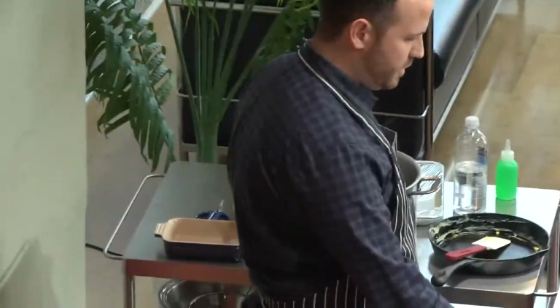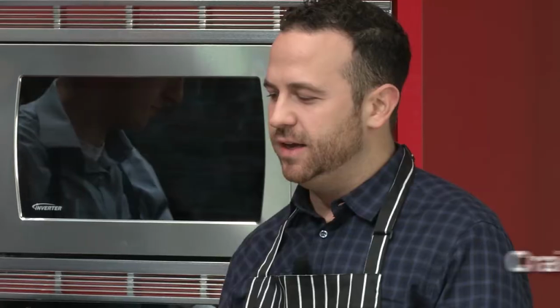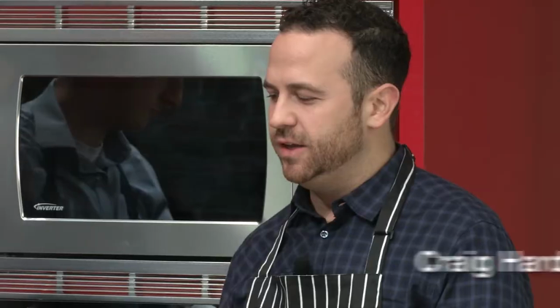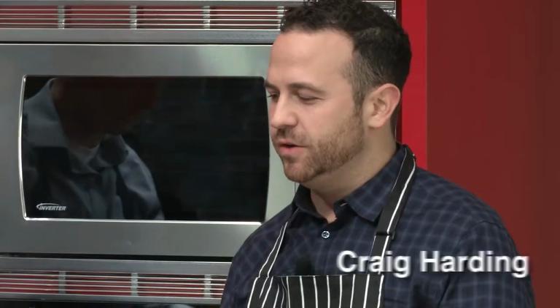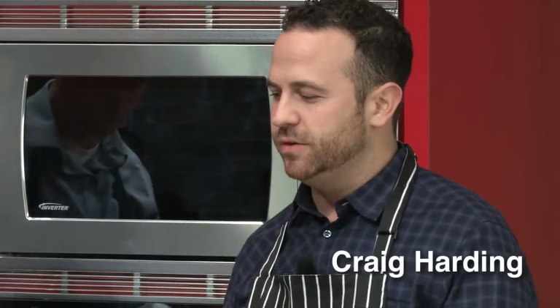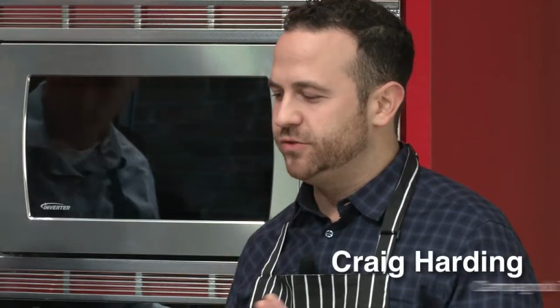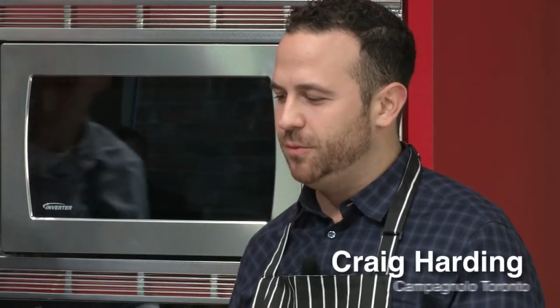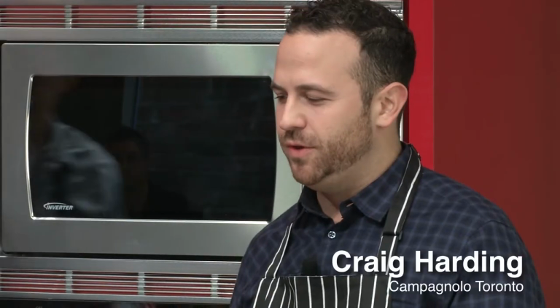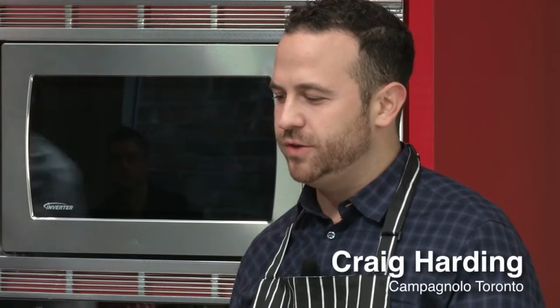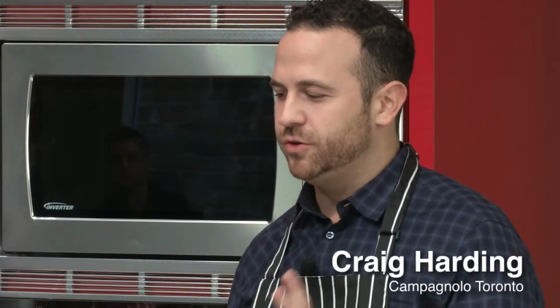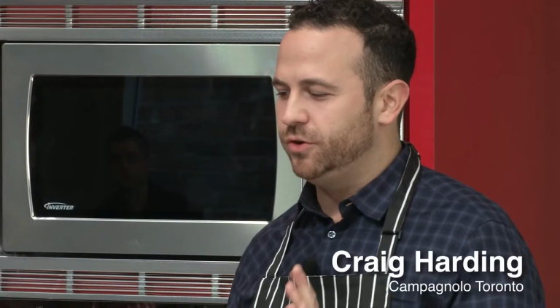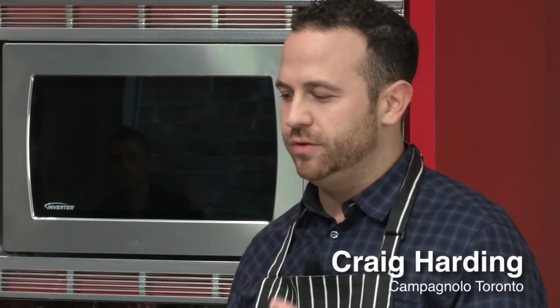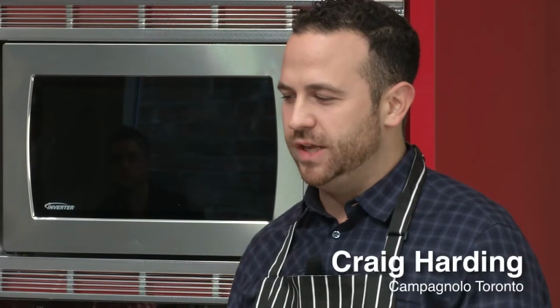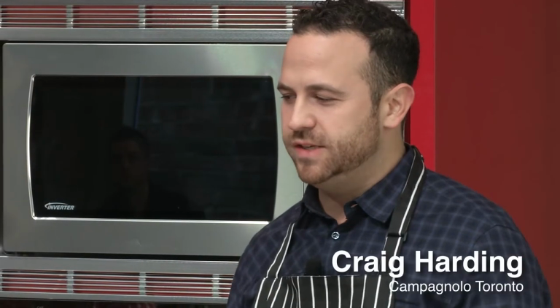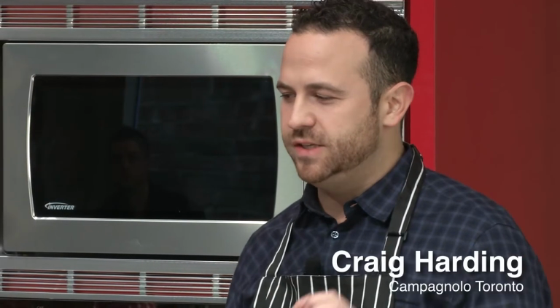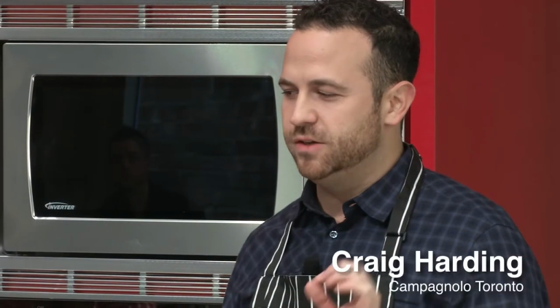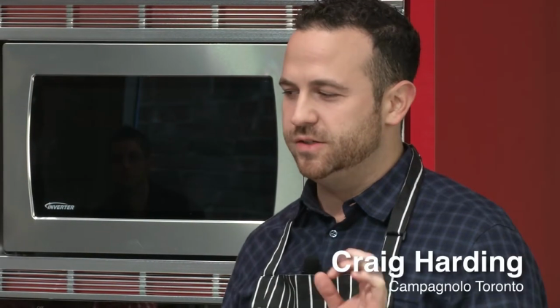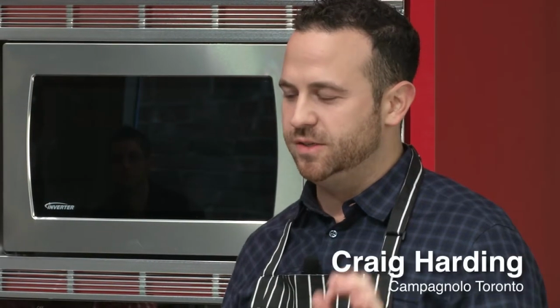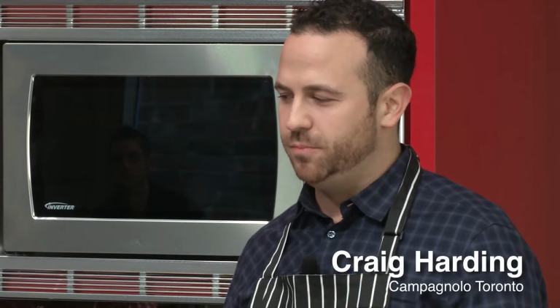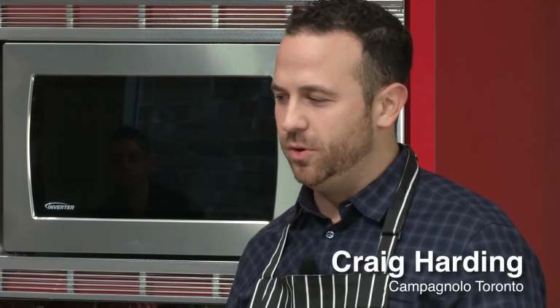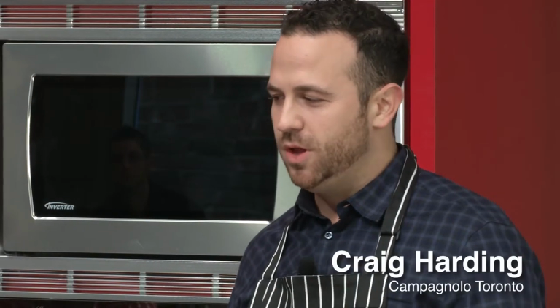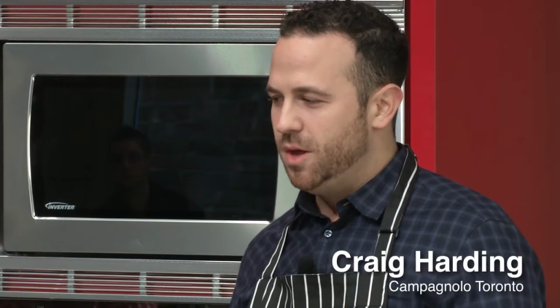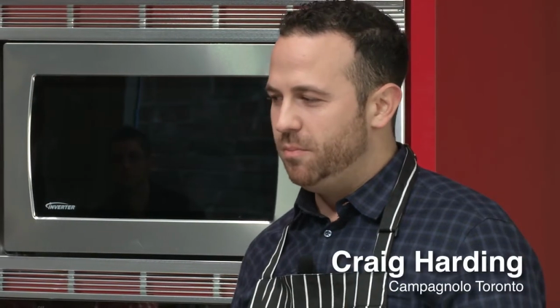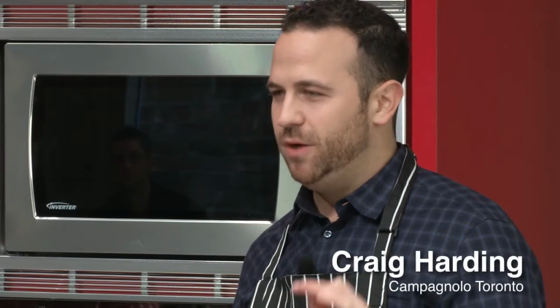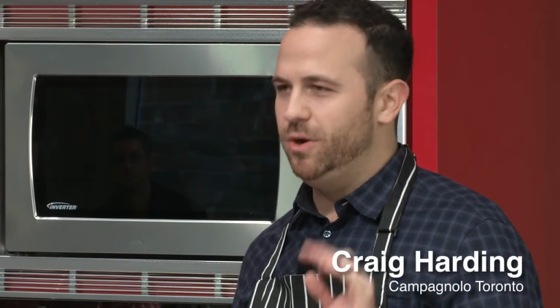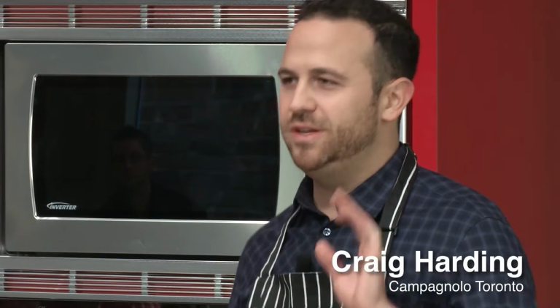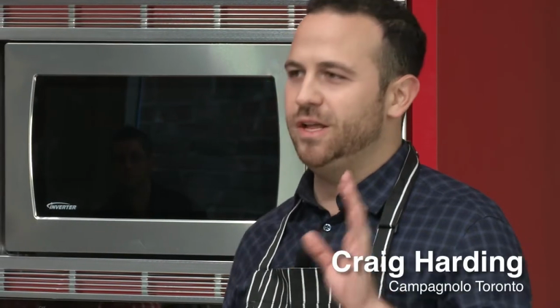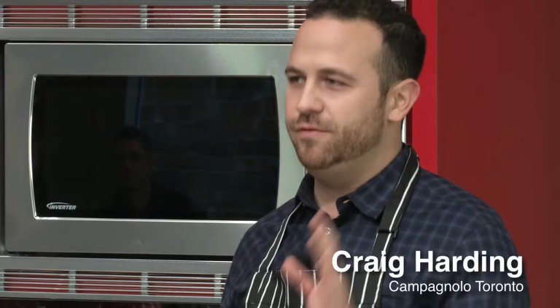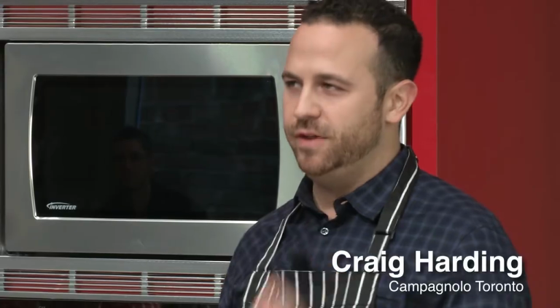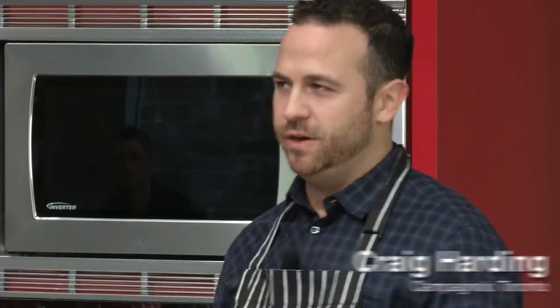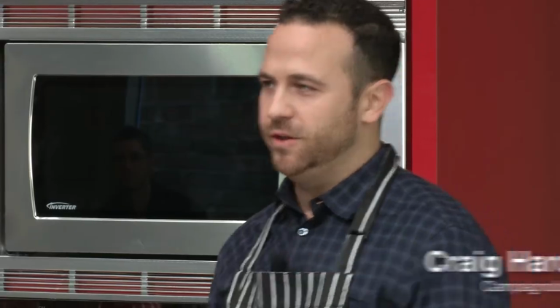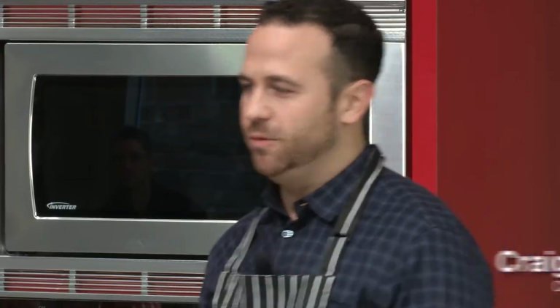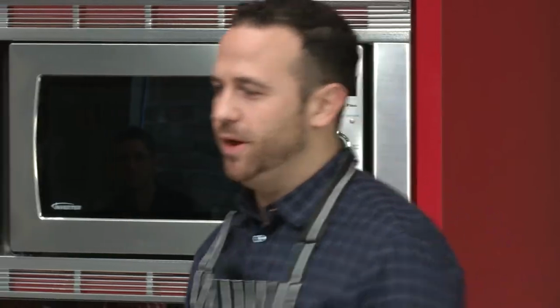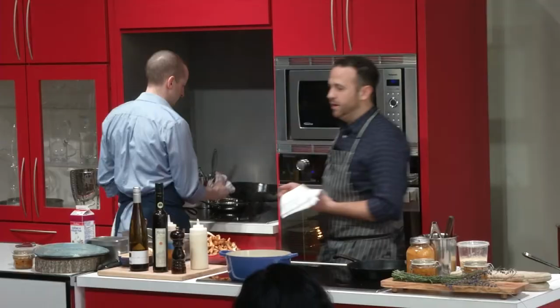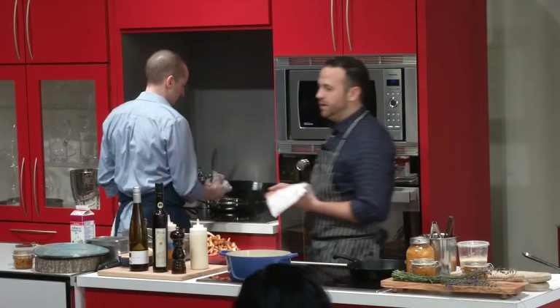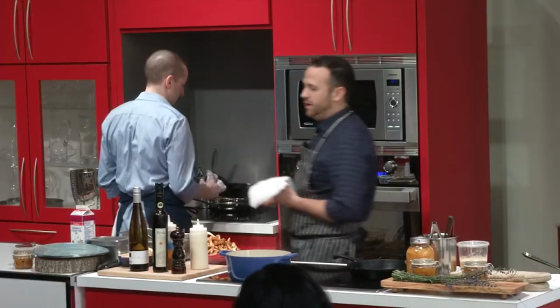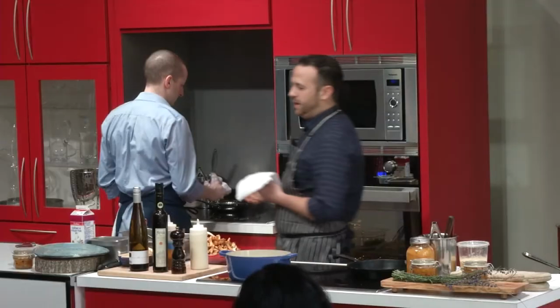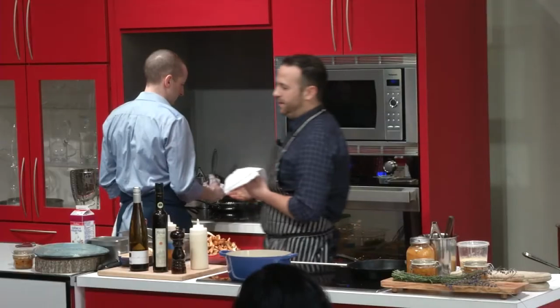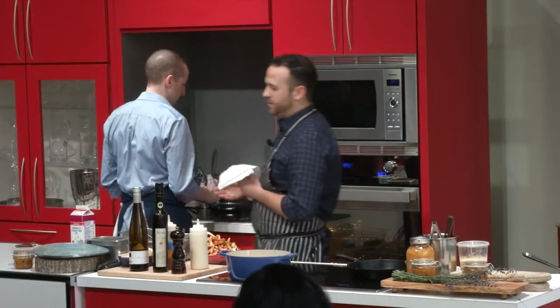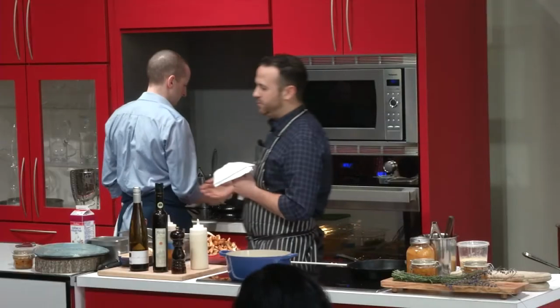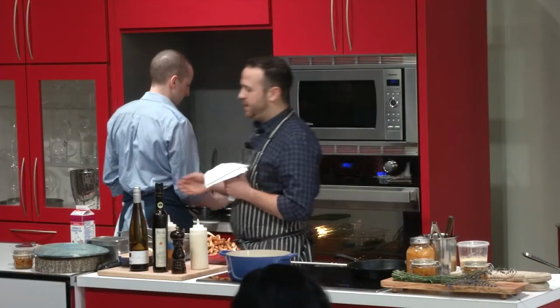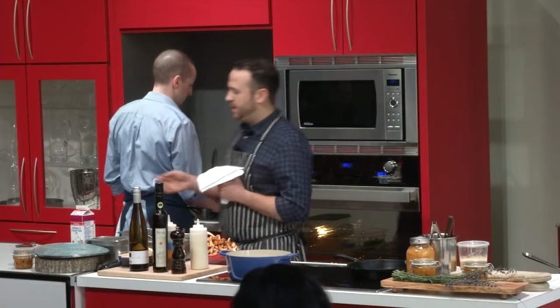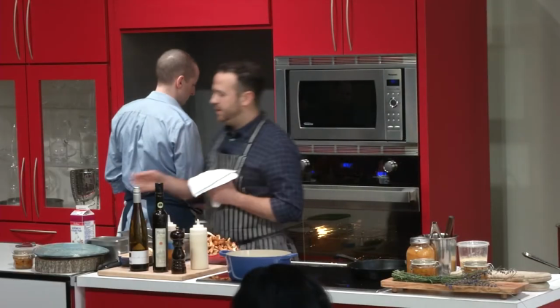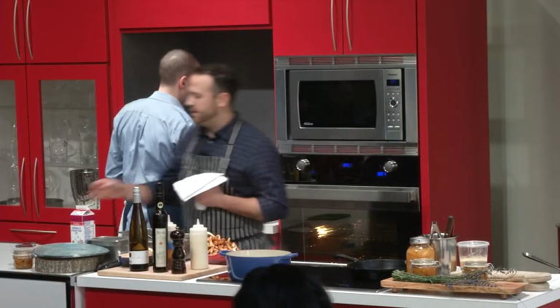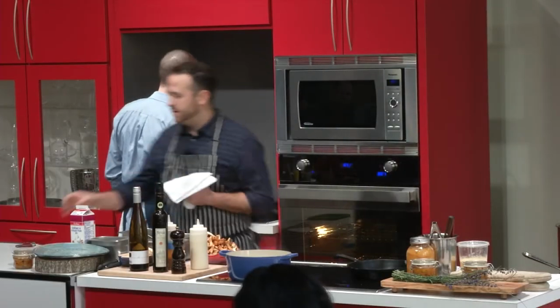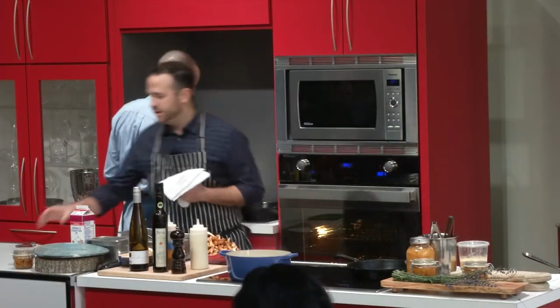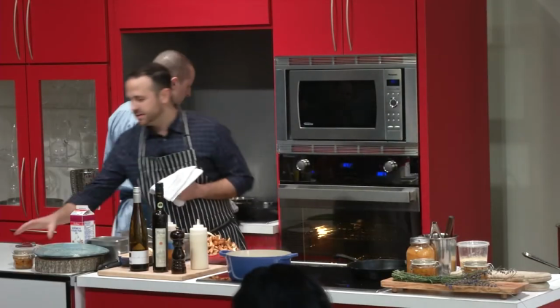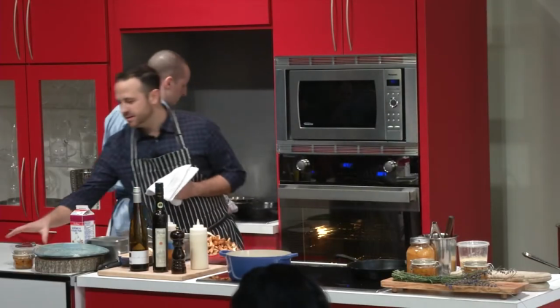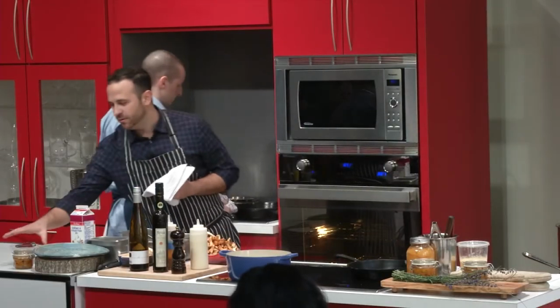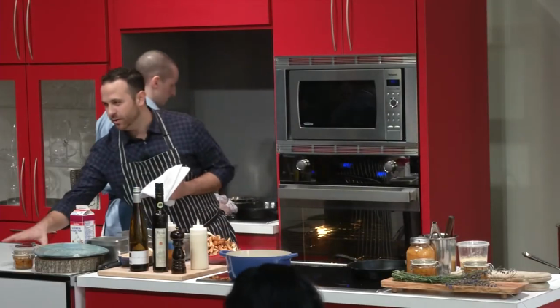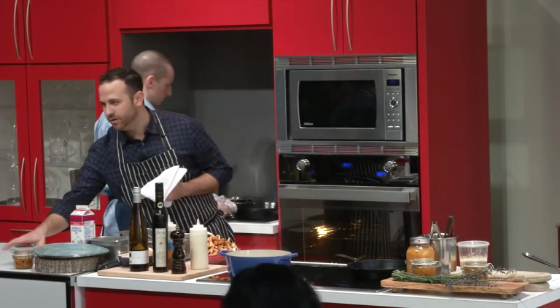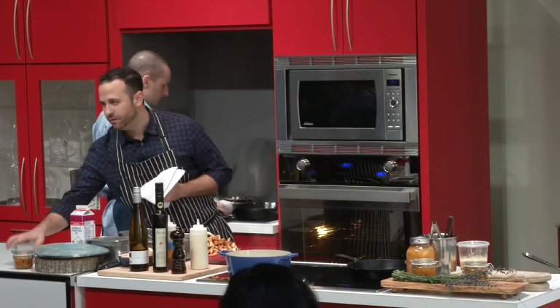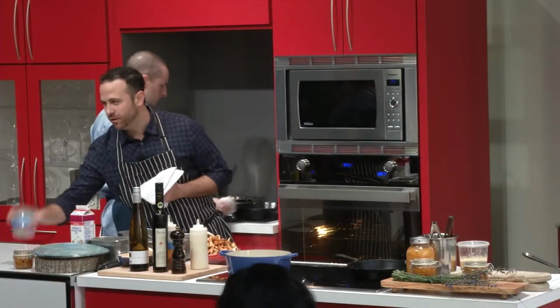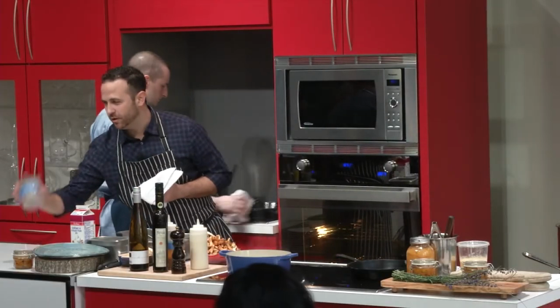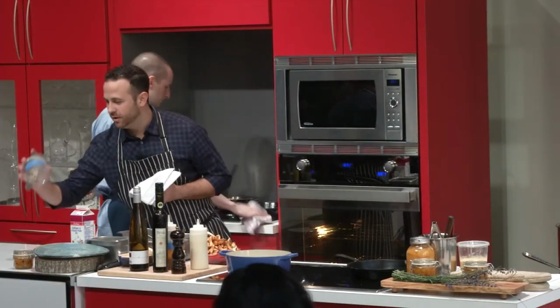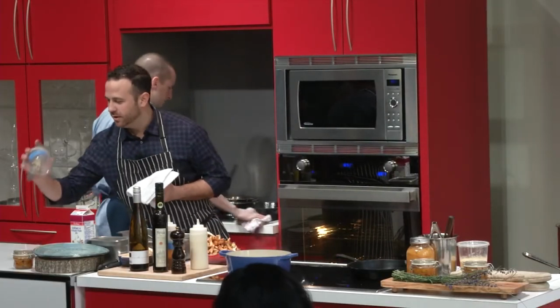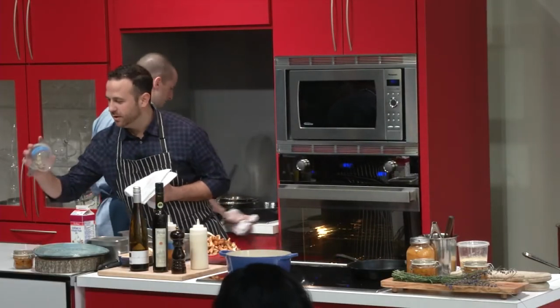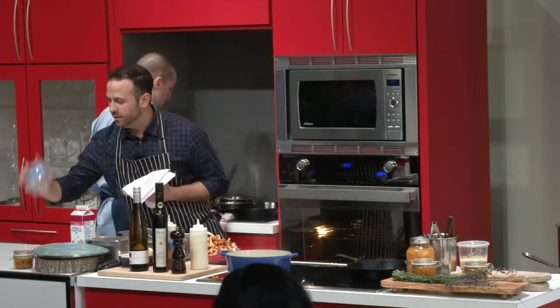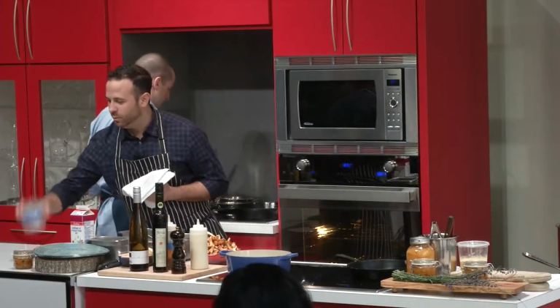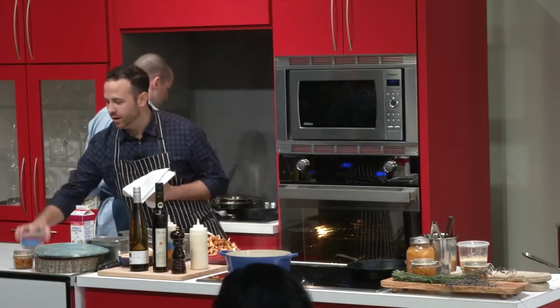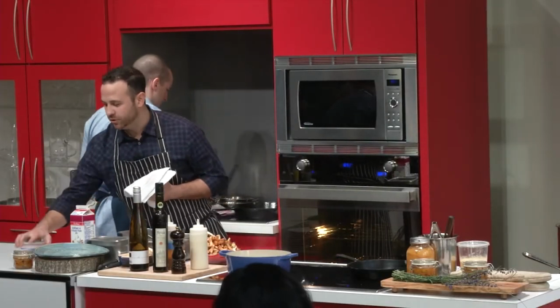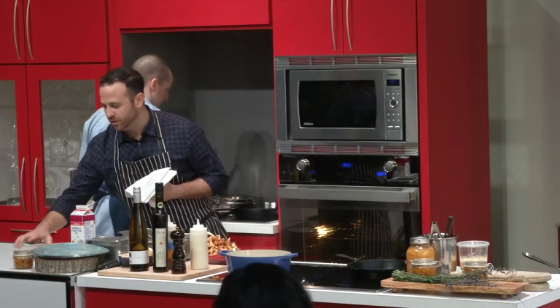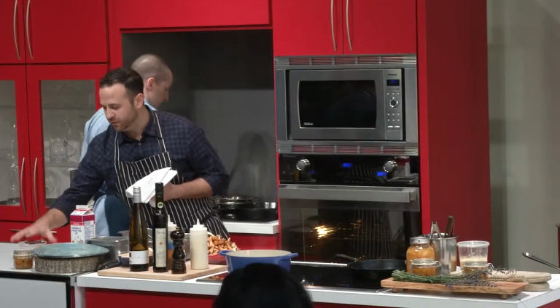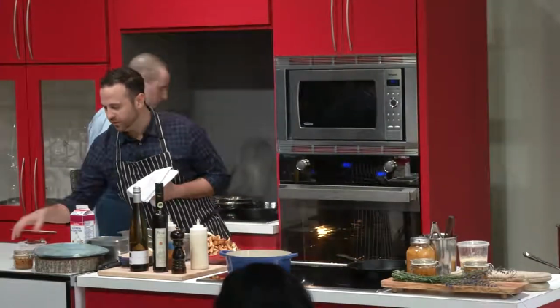Scrambled eggs are easy, they're simple, but I want to elevate it a little bit, and that's why I did this wonderful white truffle.